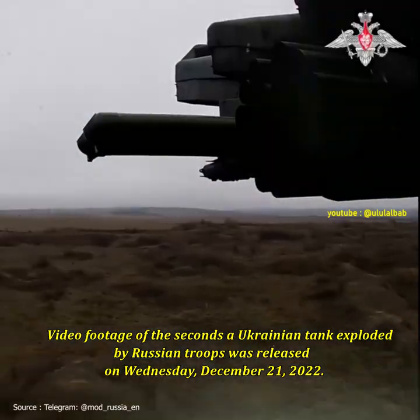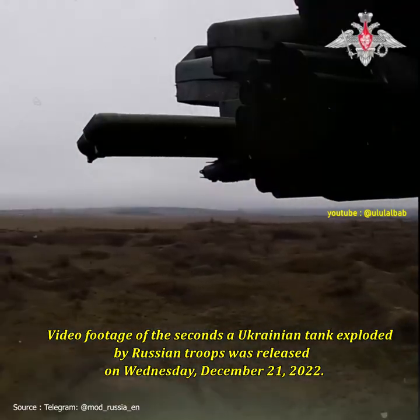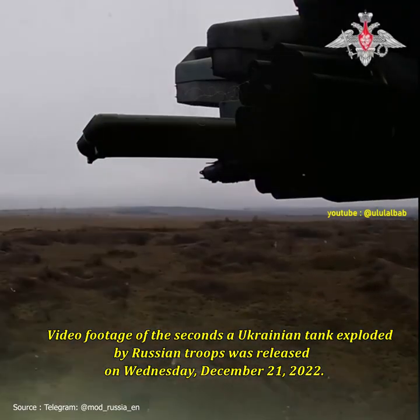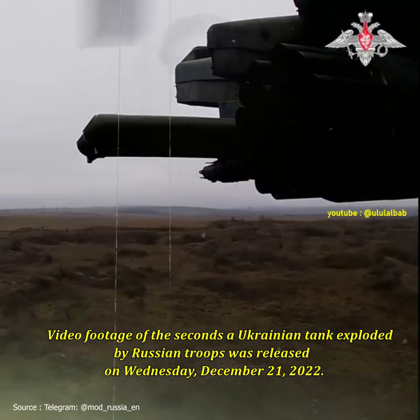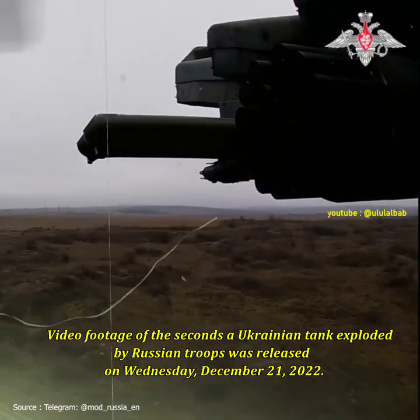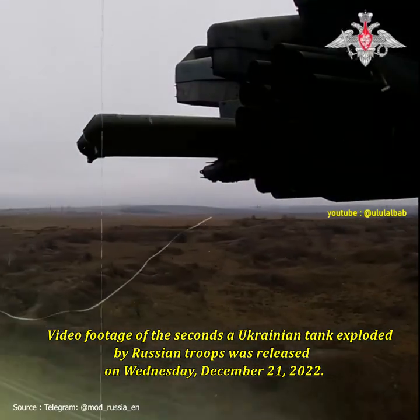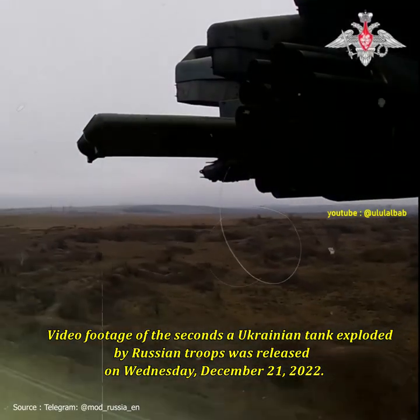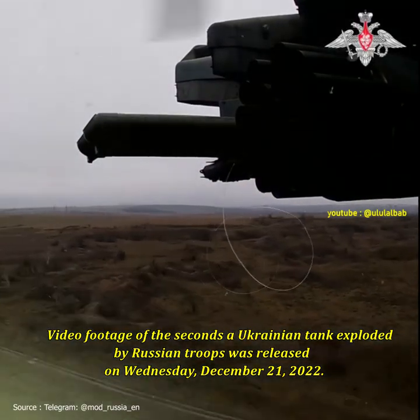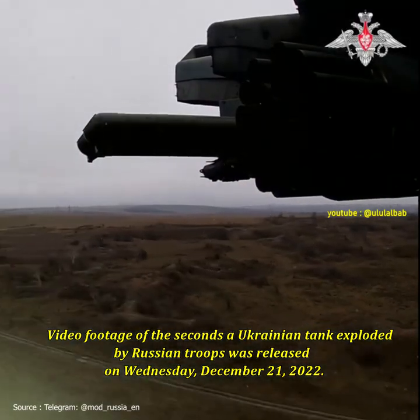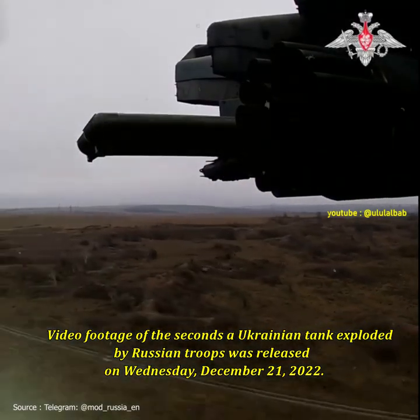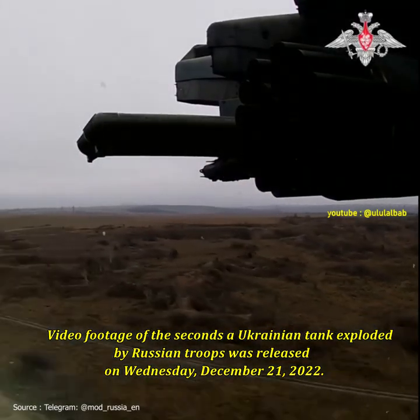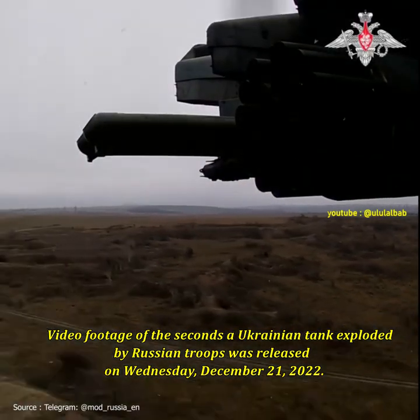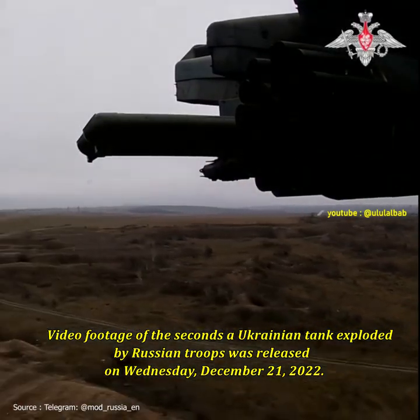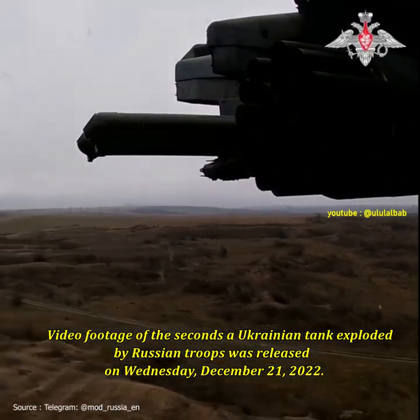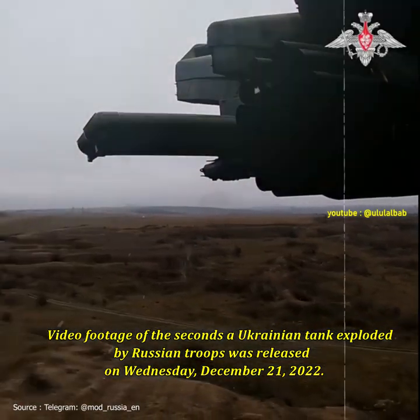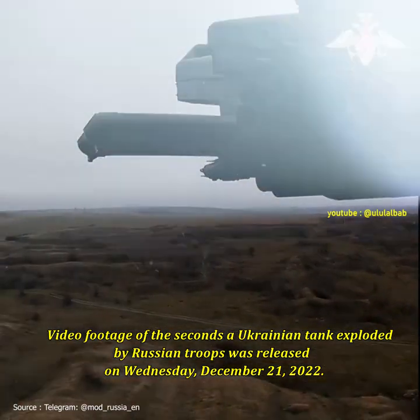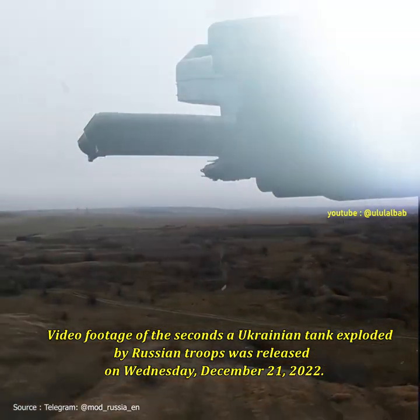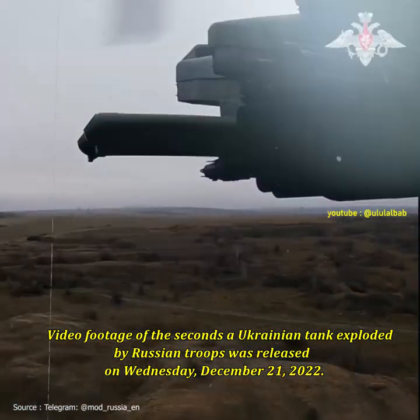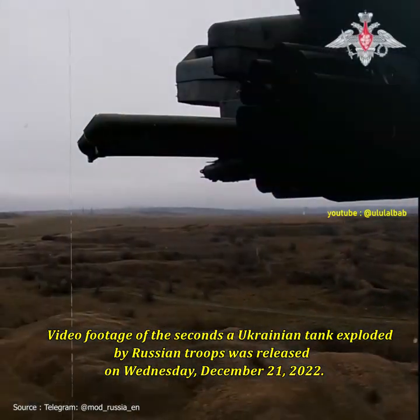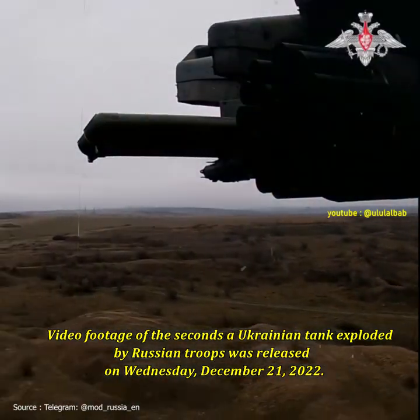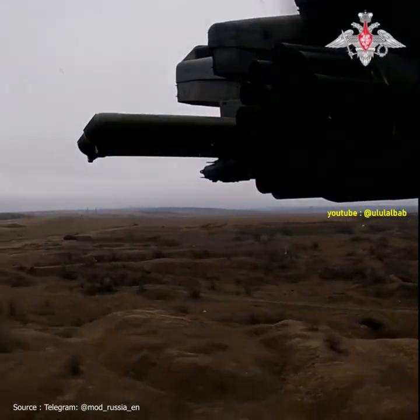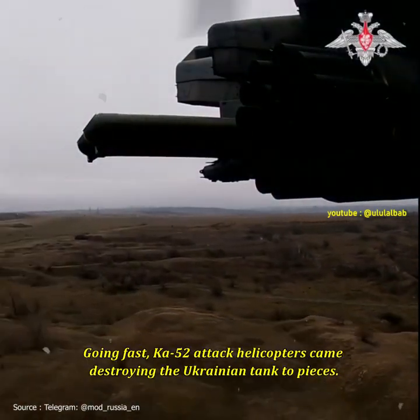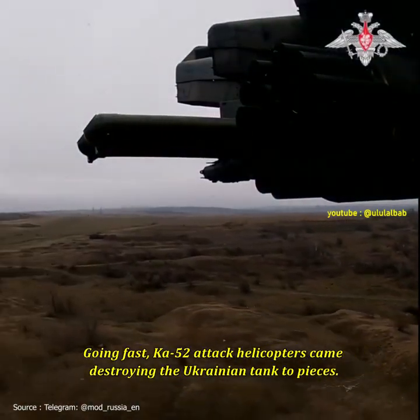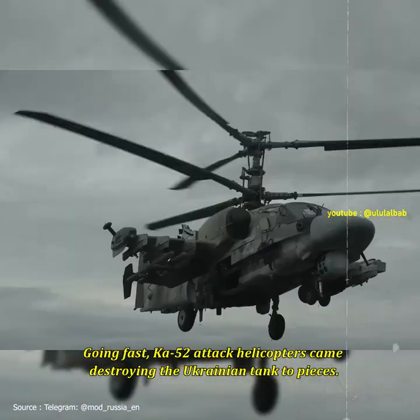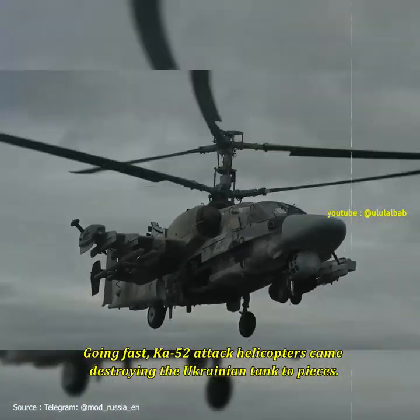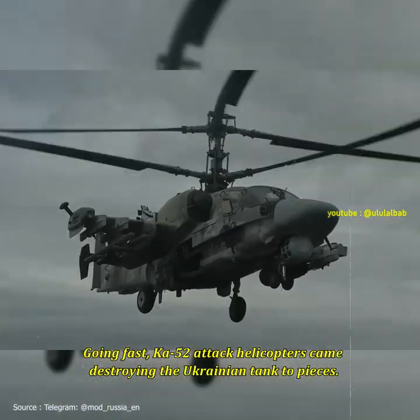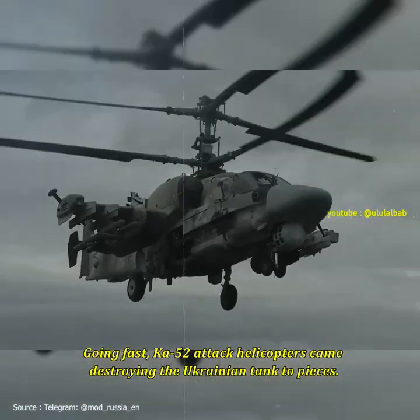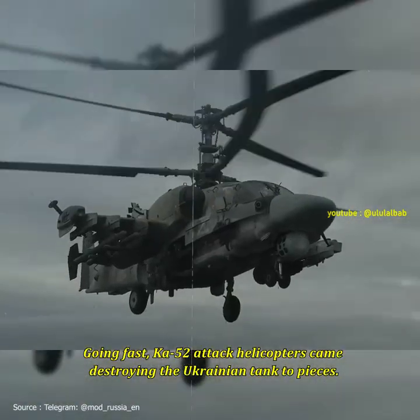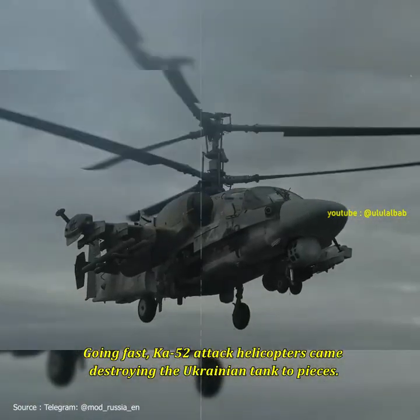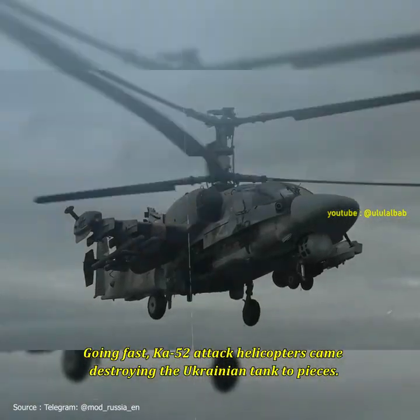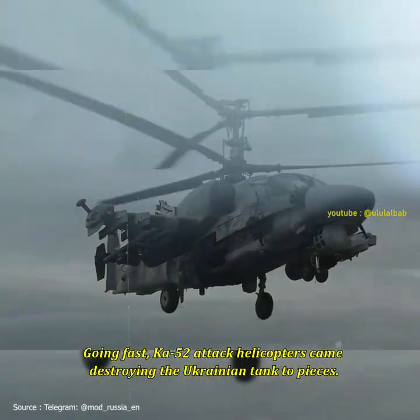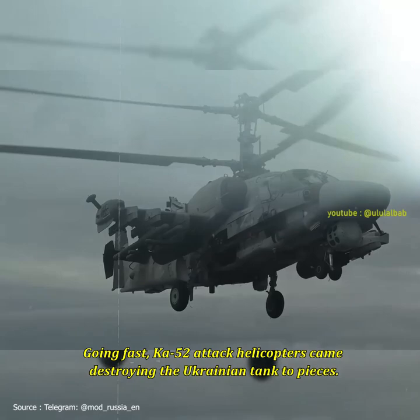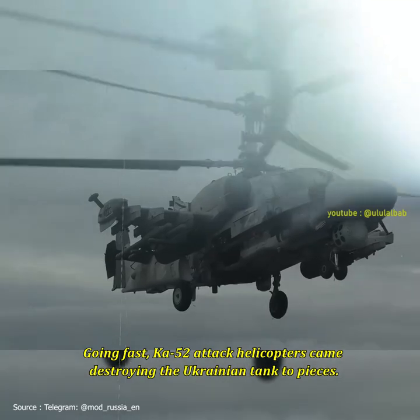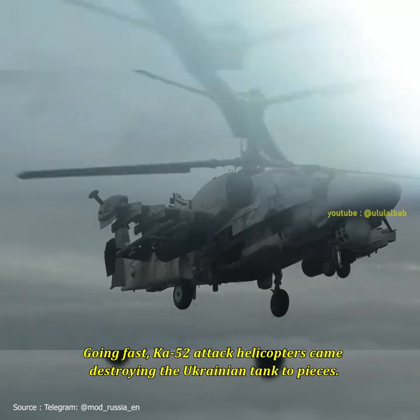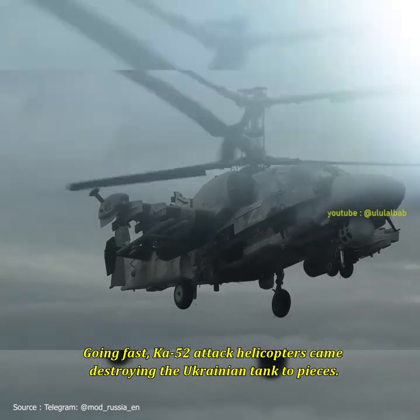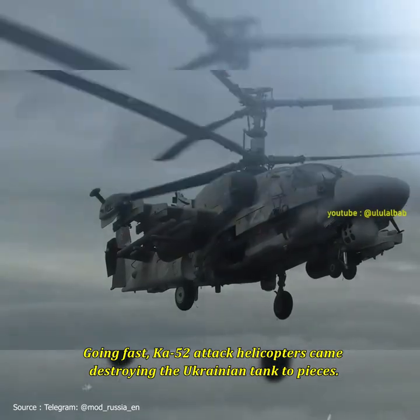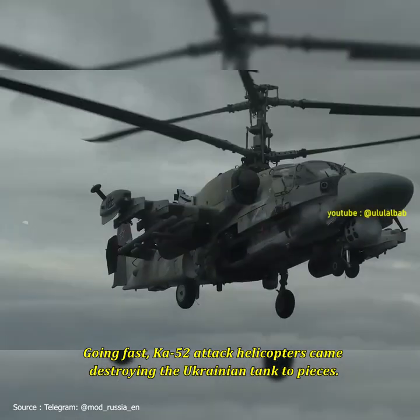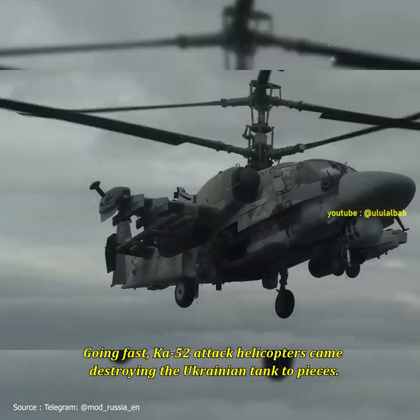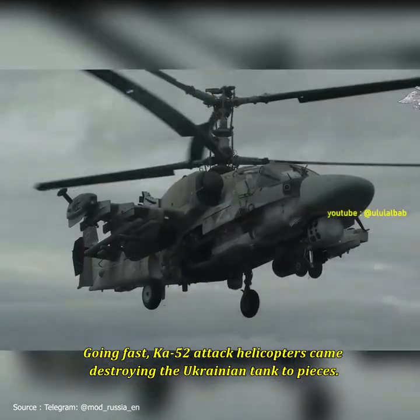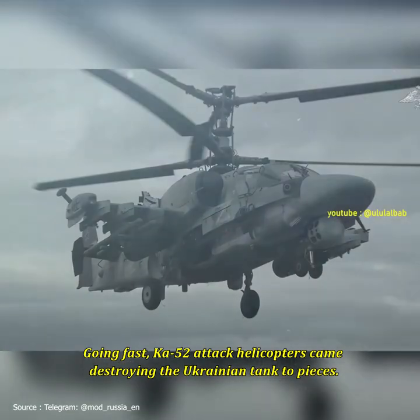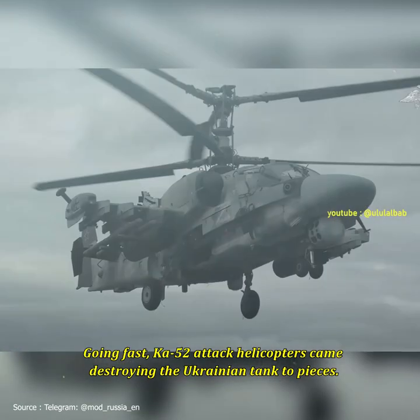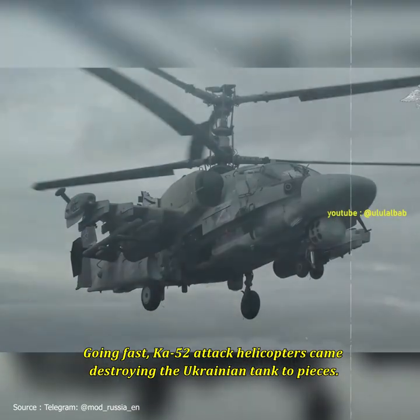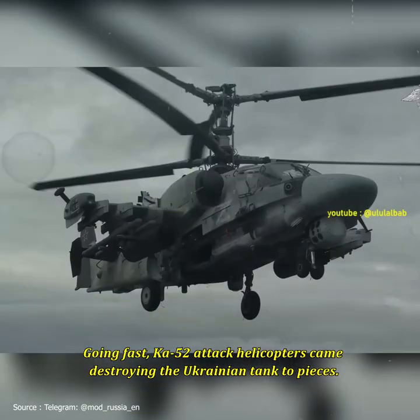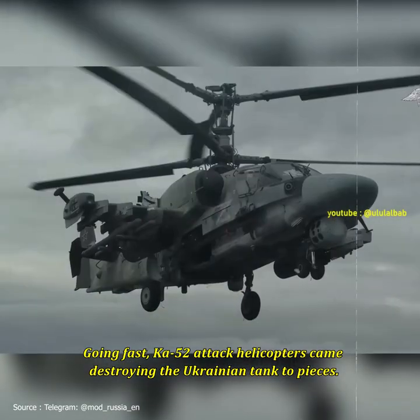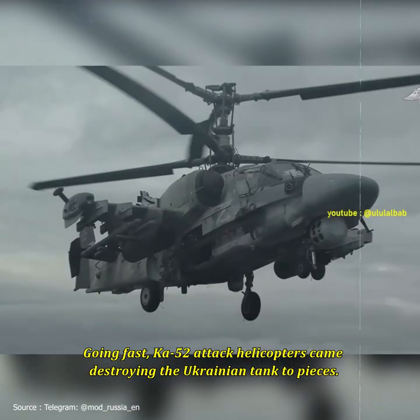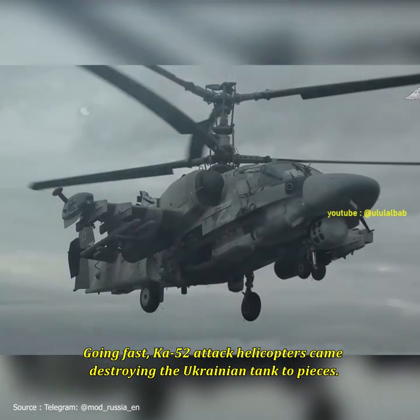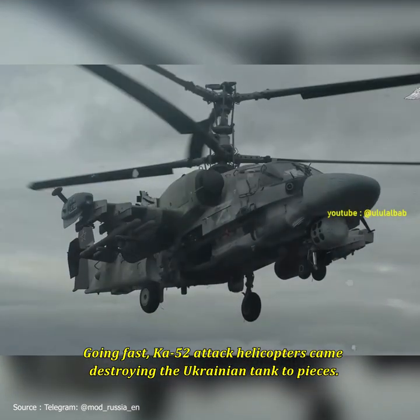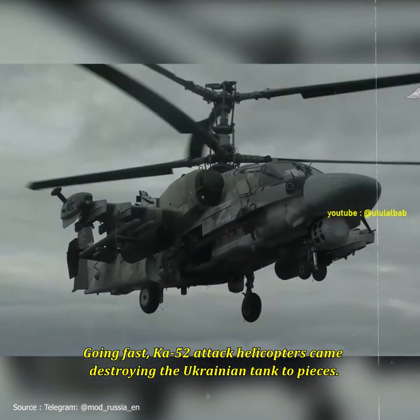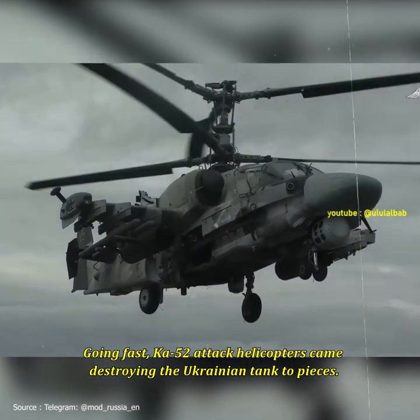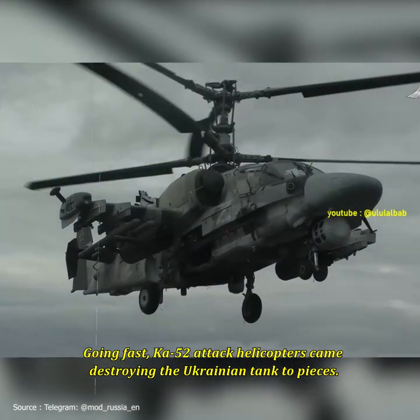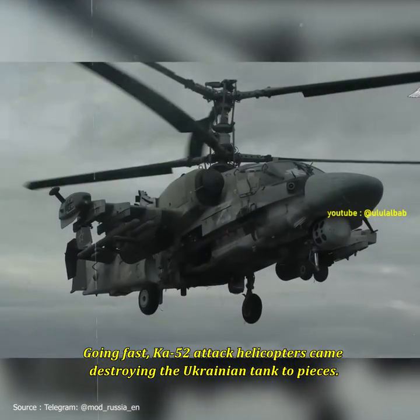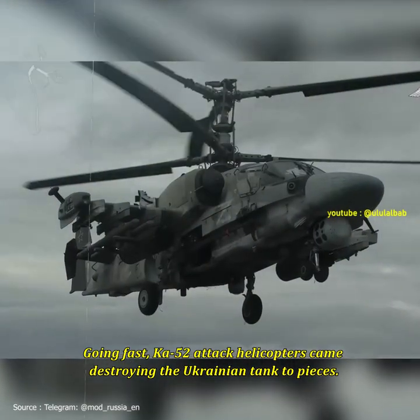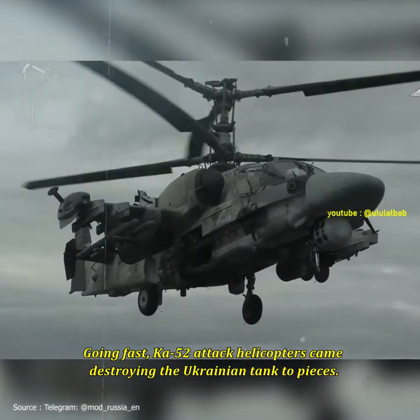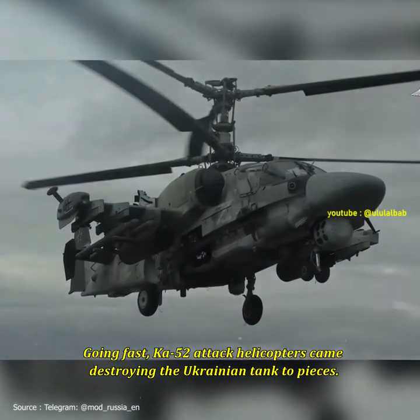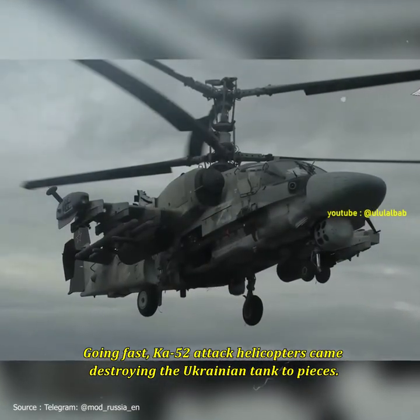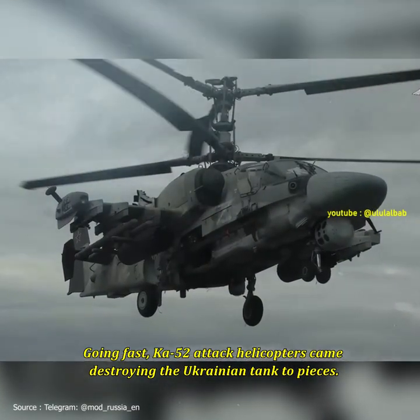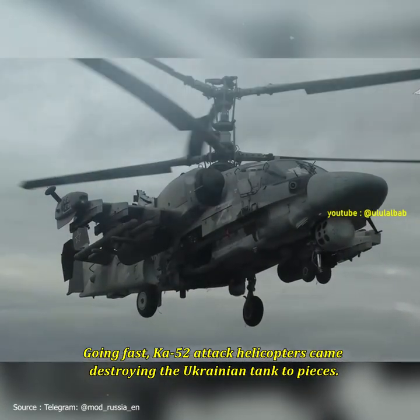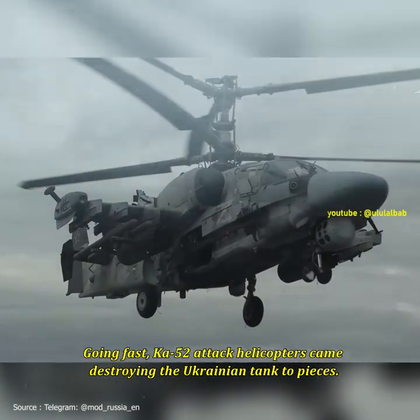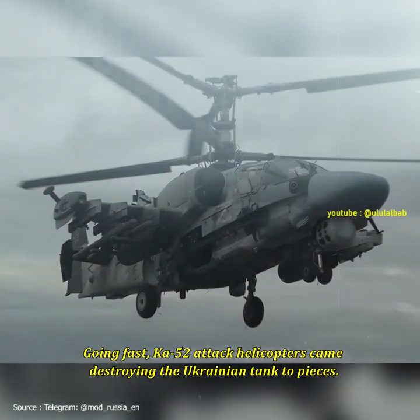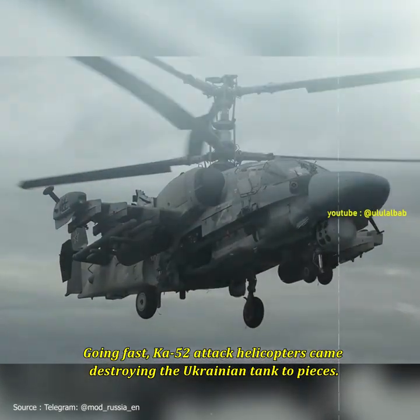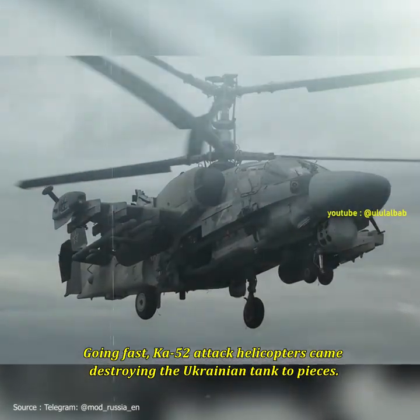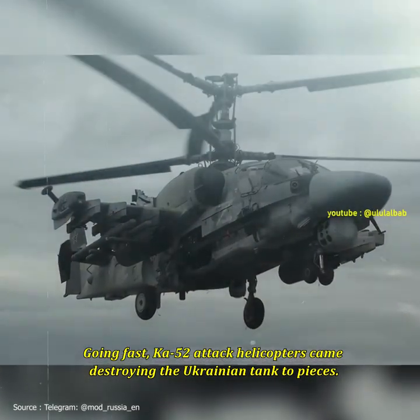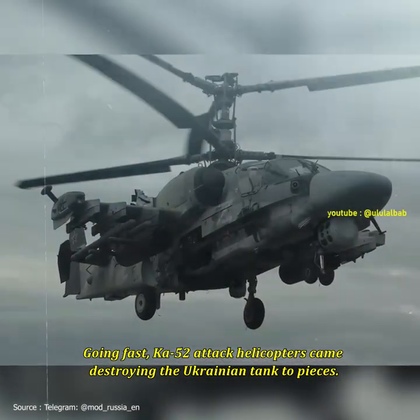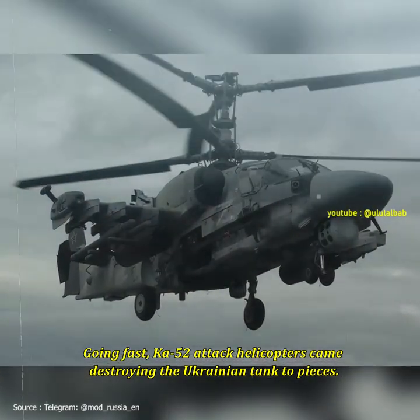December 21, 2022. Moving fast, Ka-52 attack helicopters came in, destroying the Ukrainian tank to pieces.